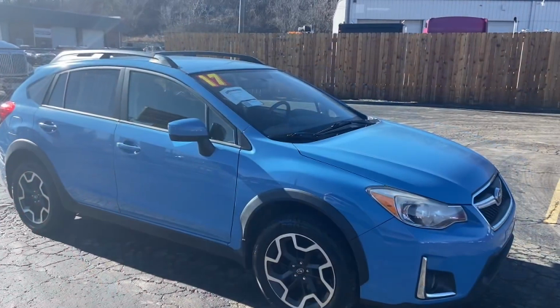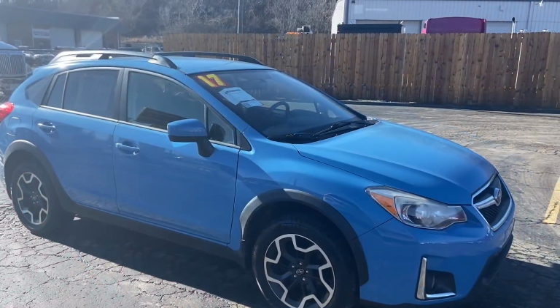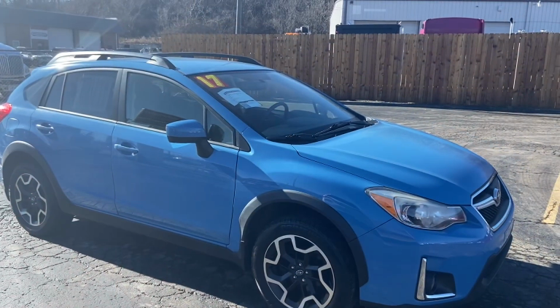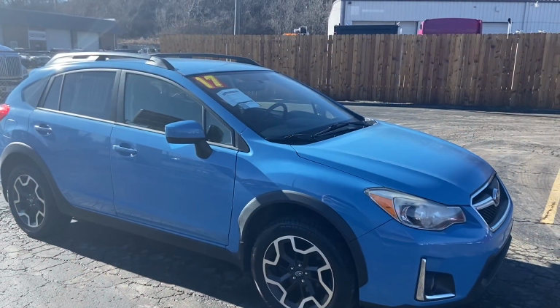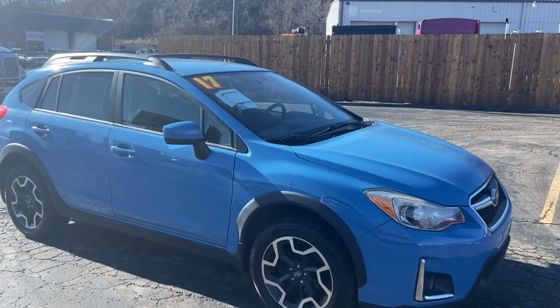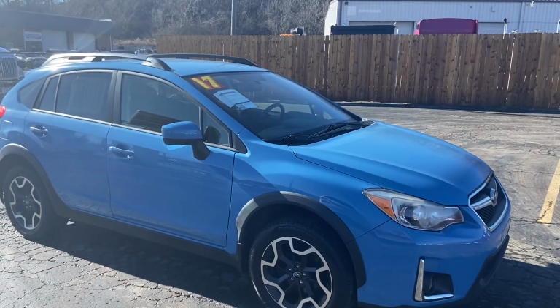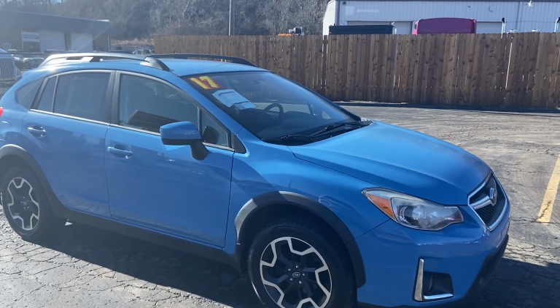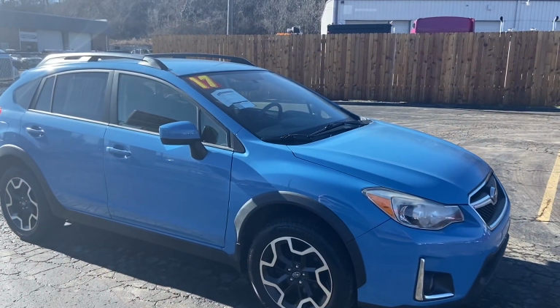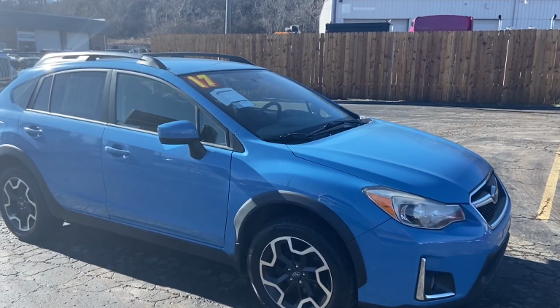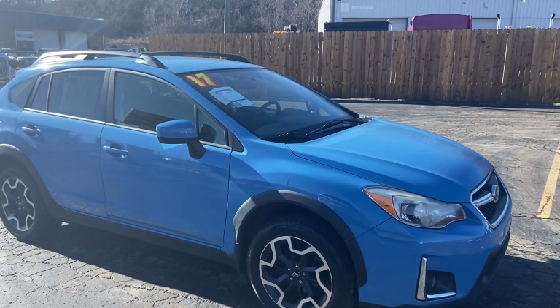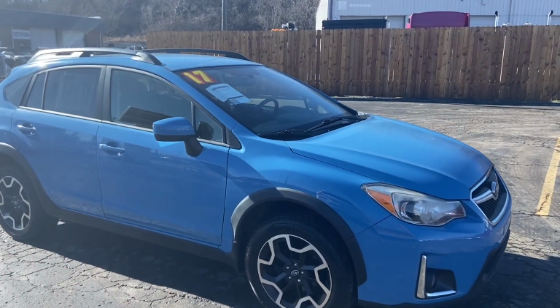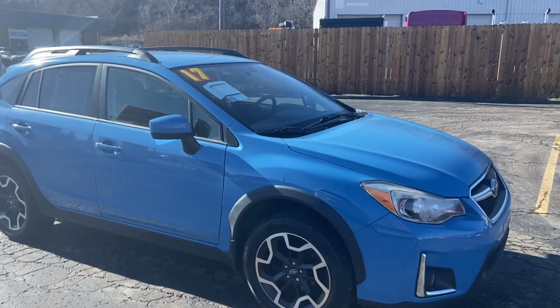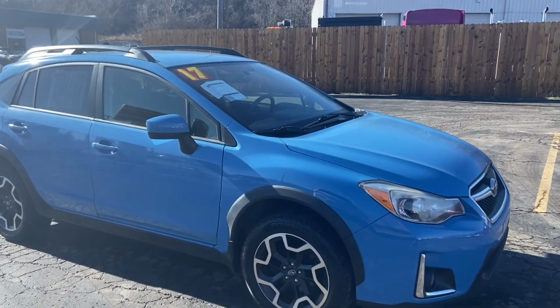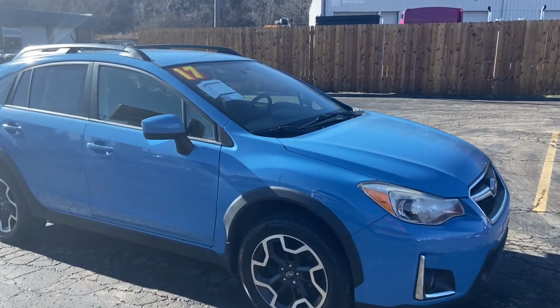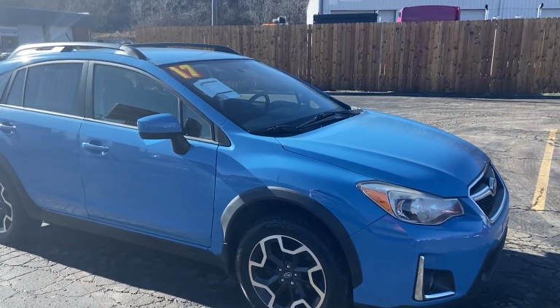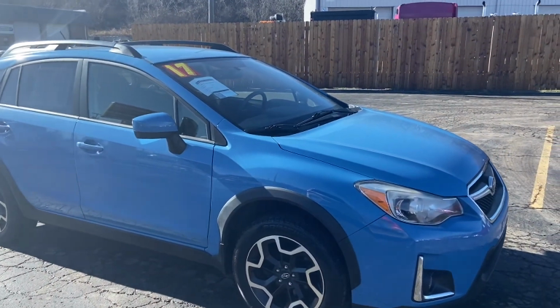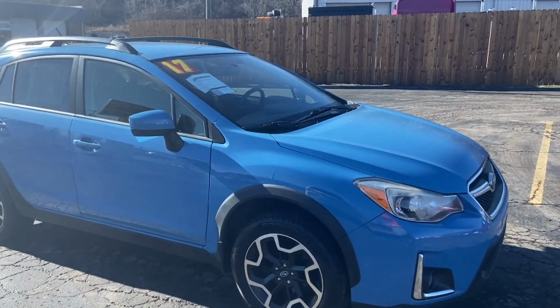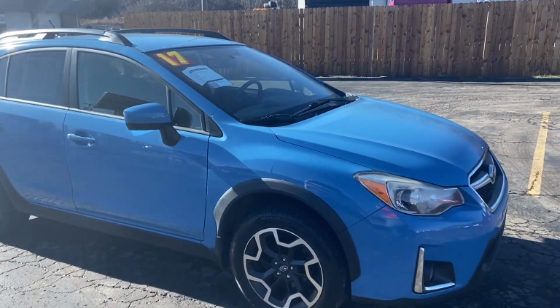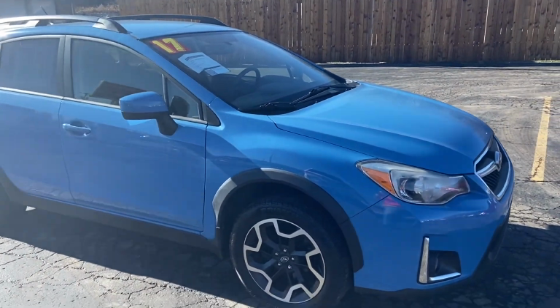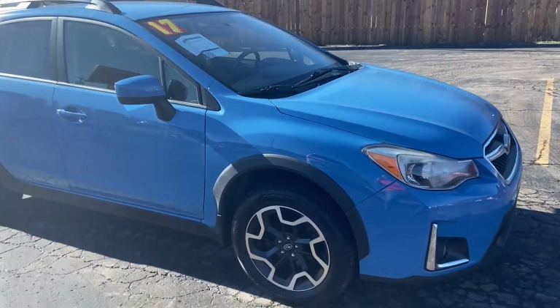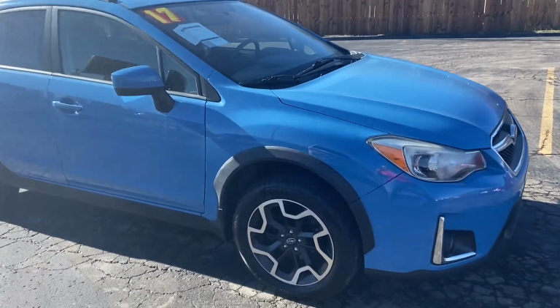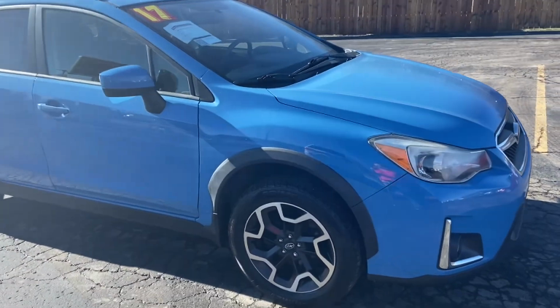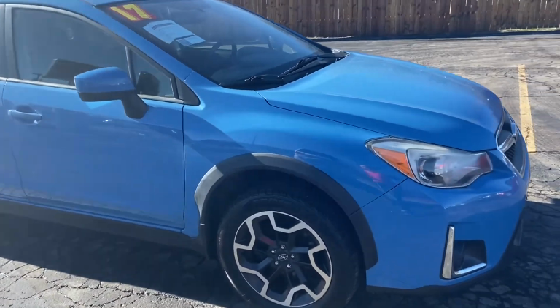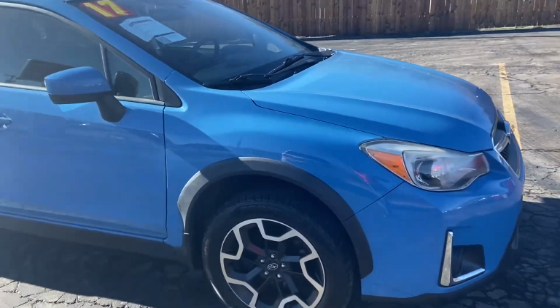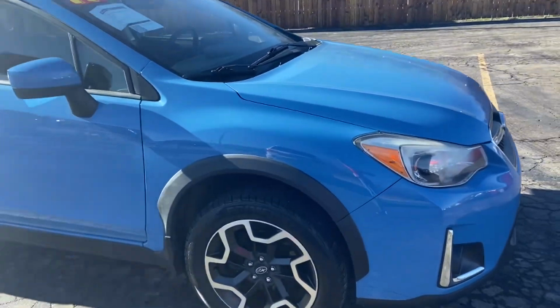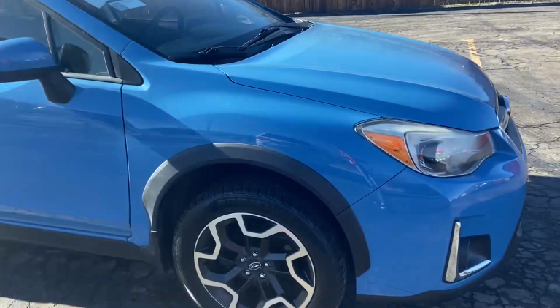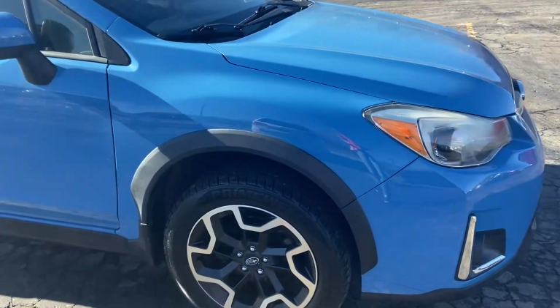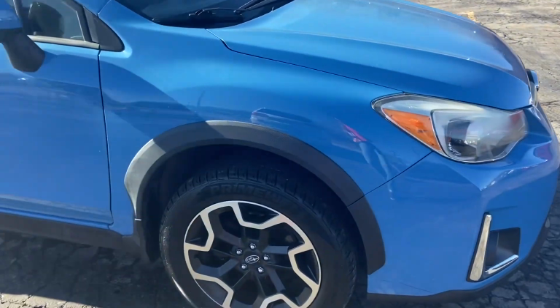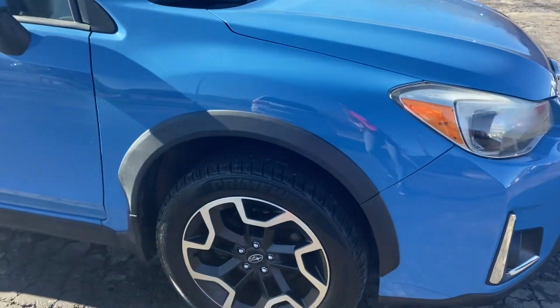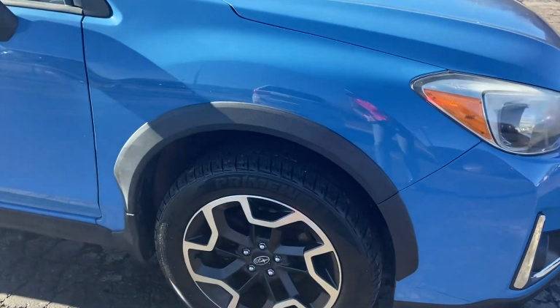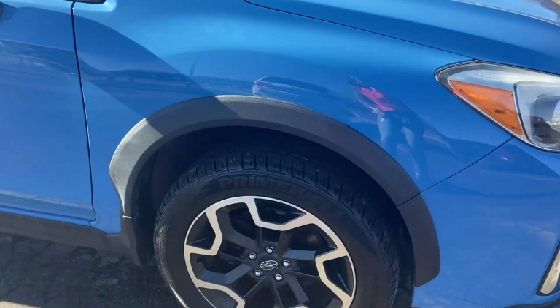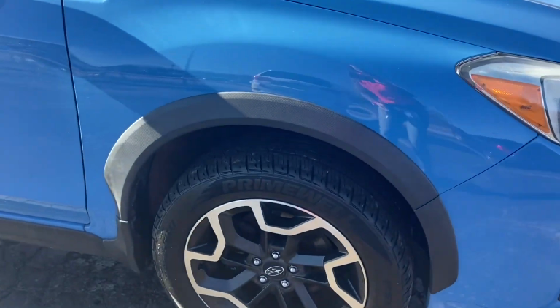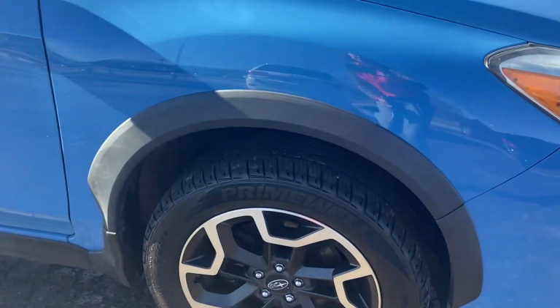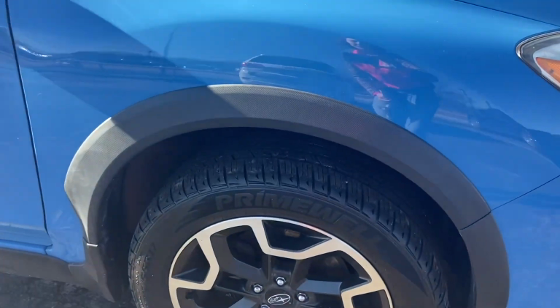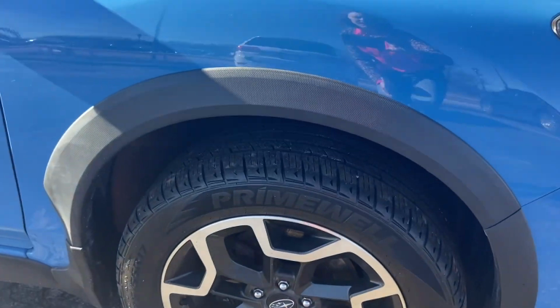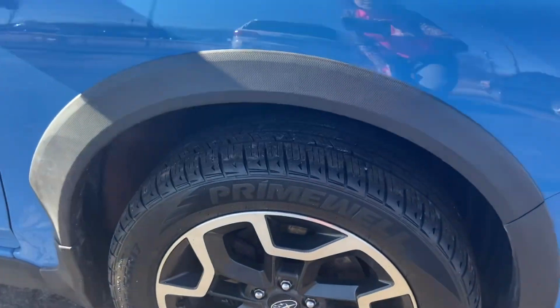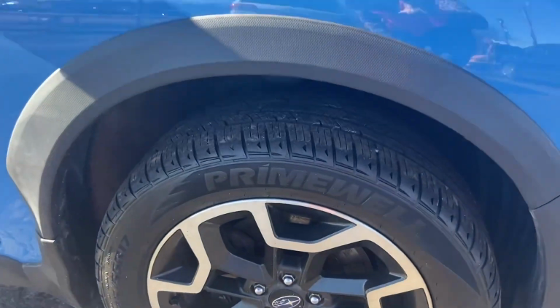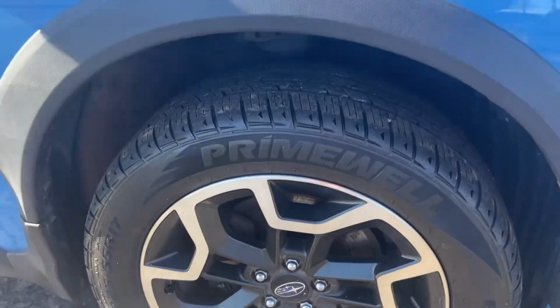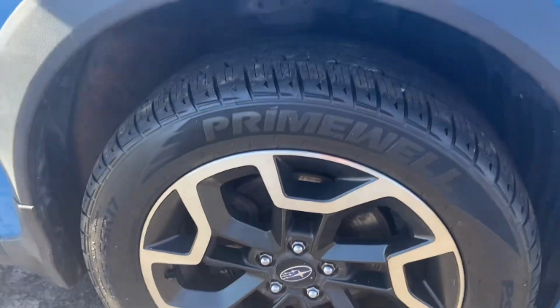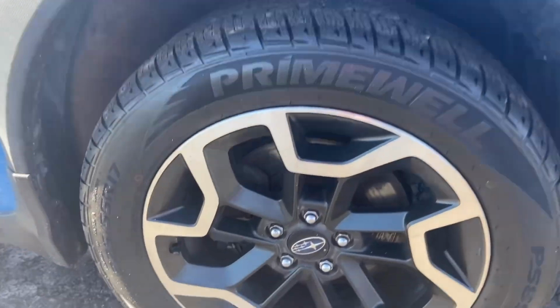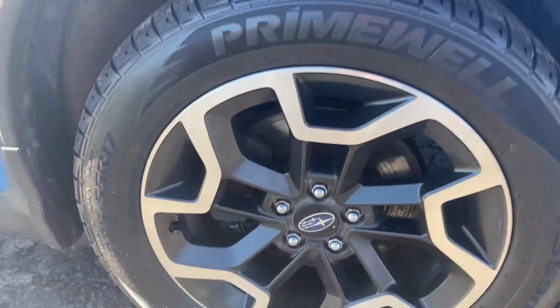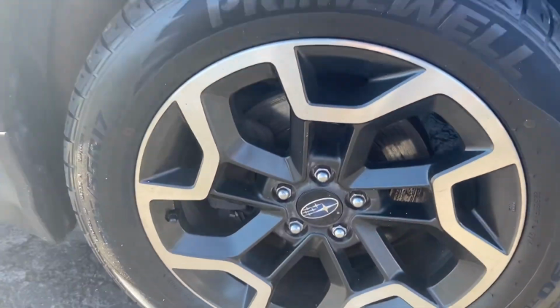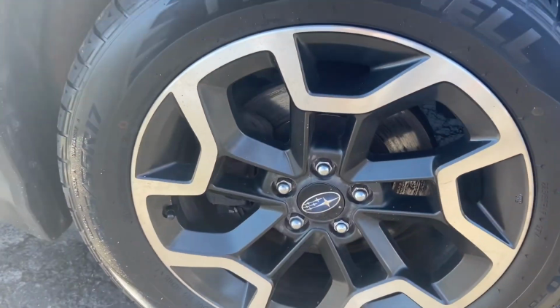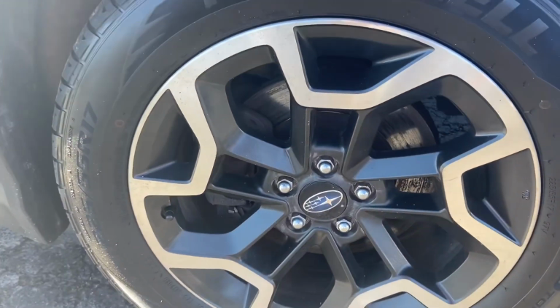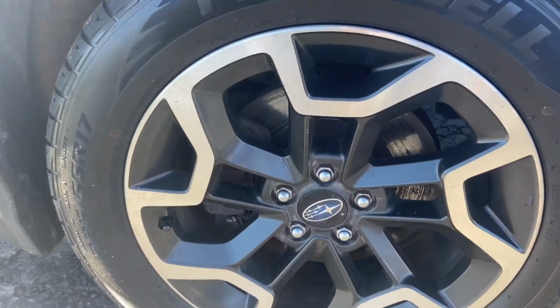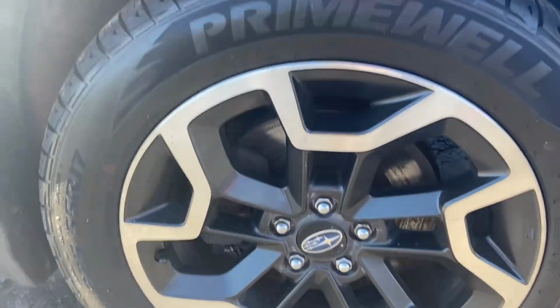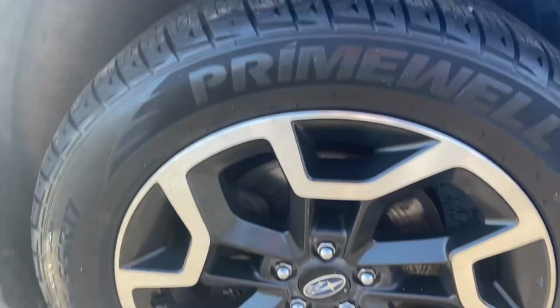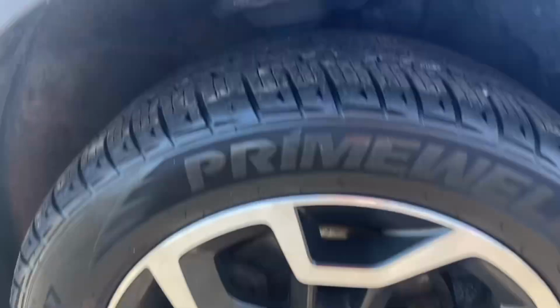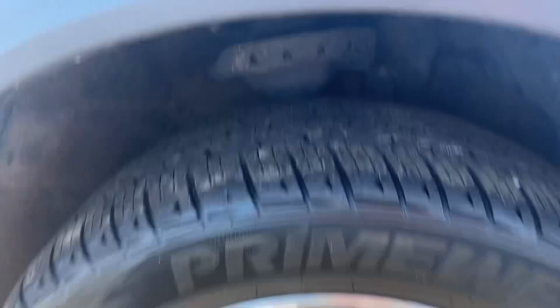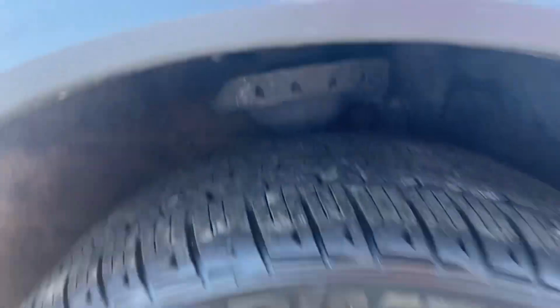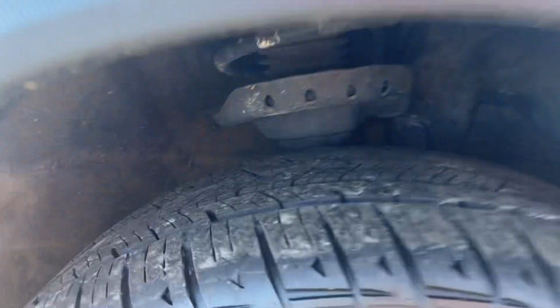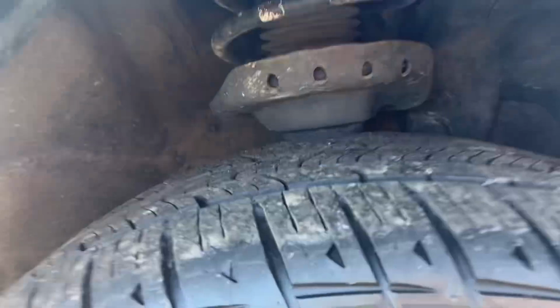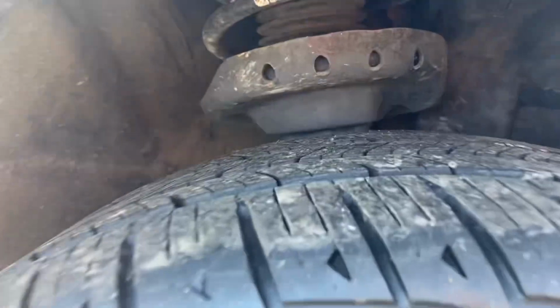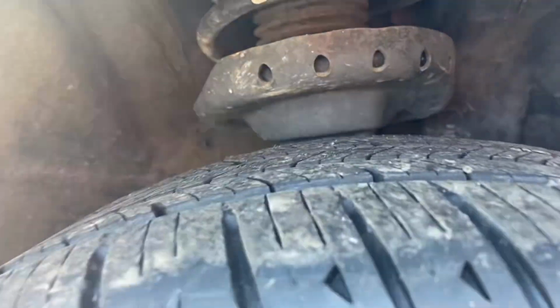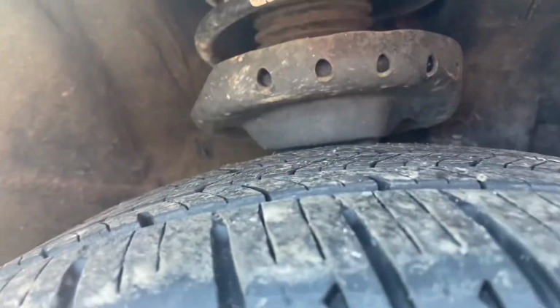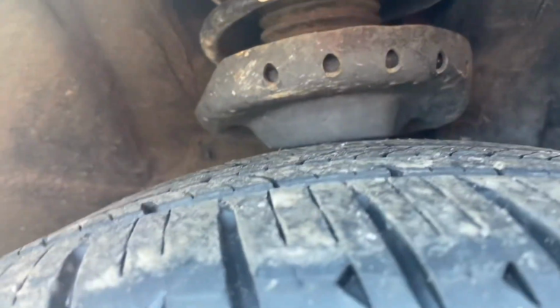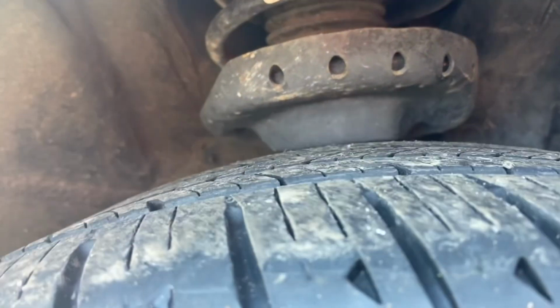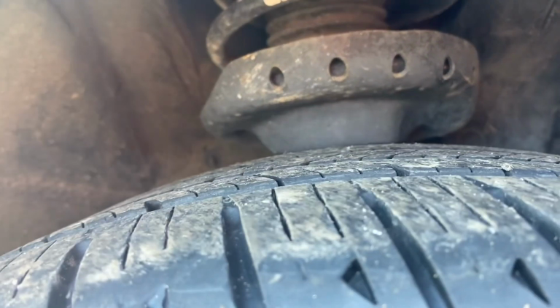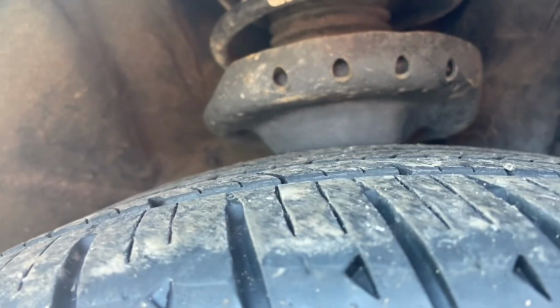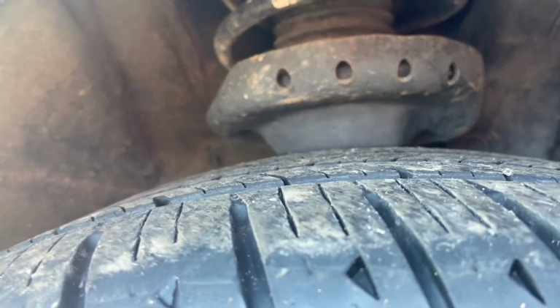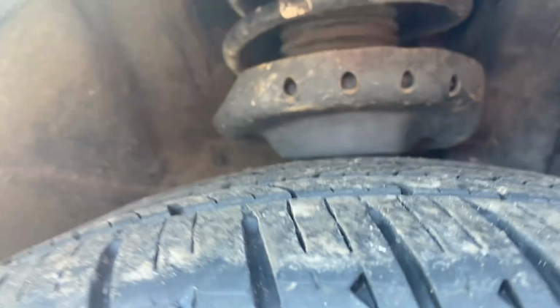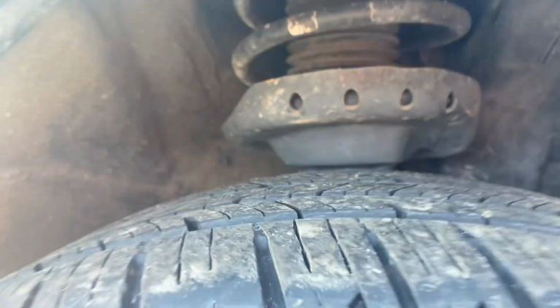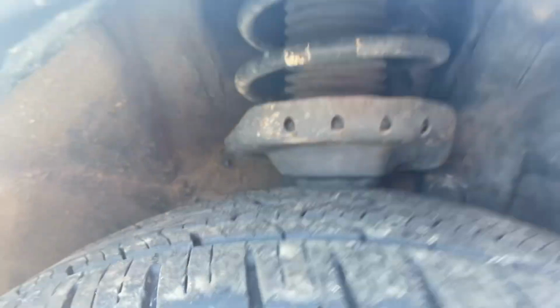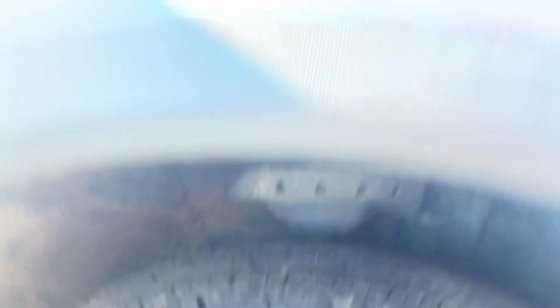This is a beautiful medium blue color. I love these wheels — they look really sporty. And there's plenty of tread on your tires.